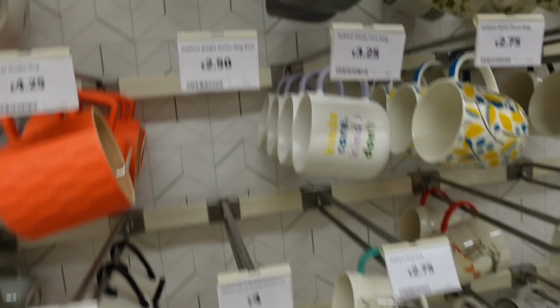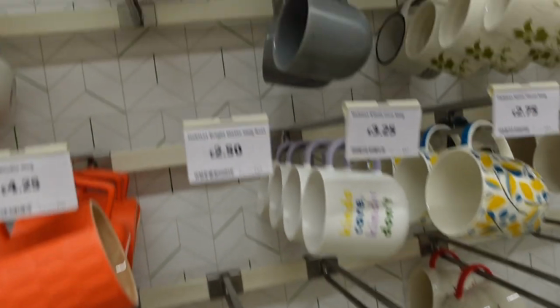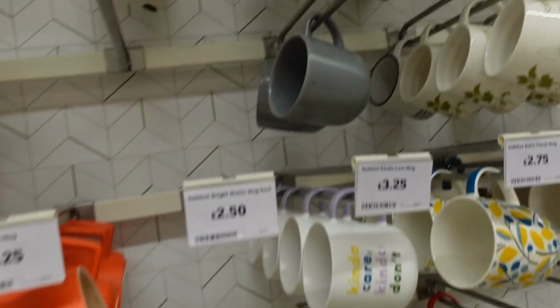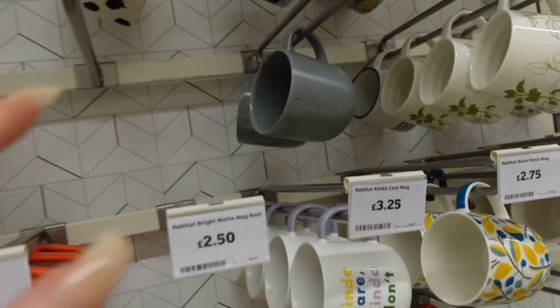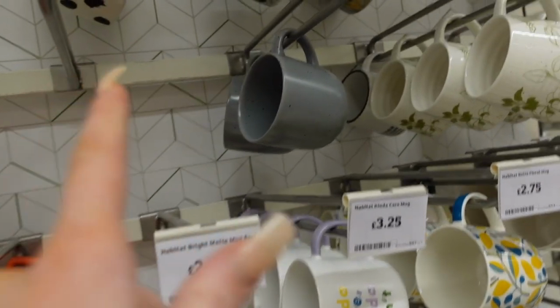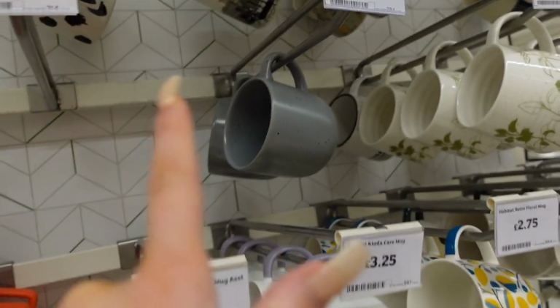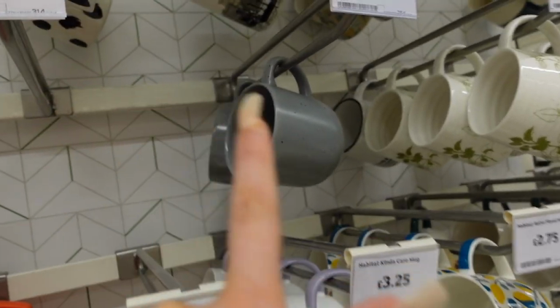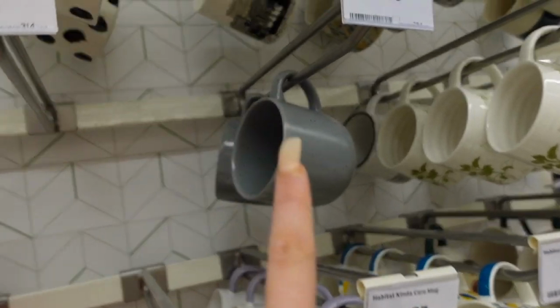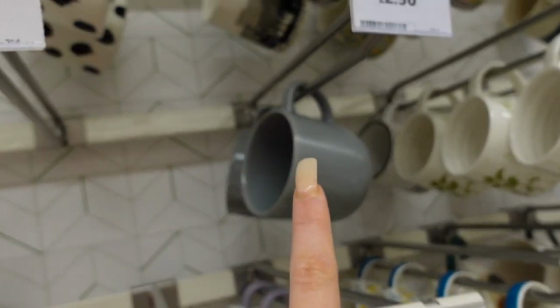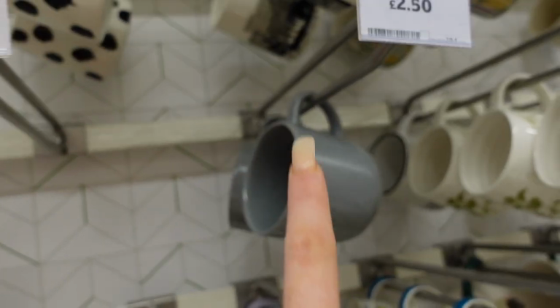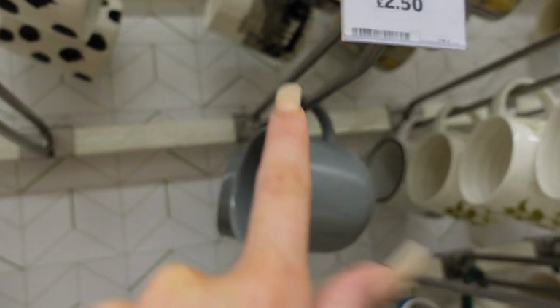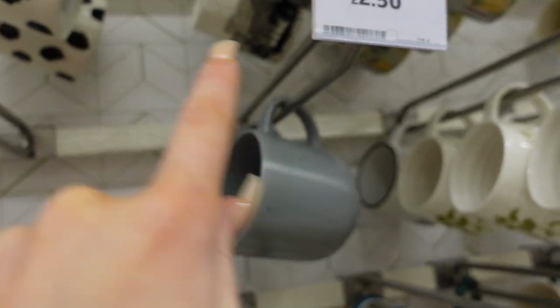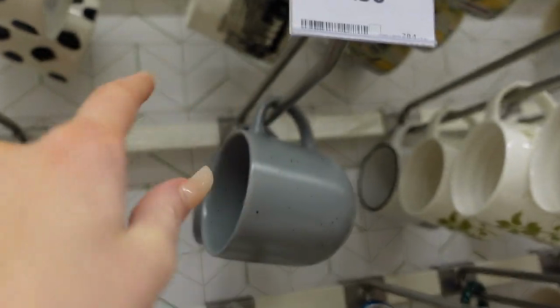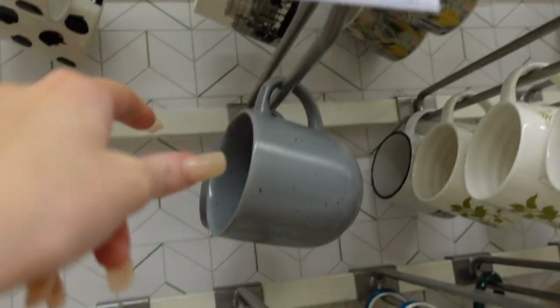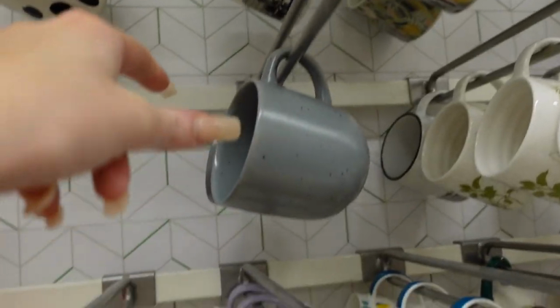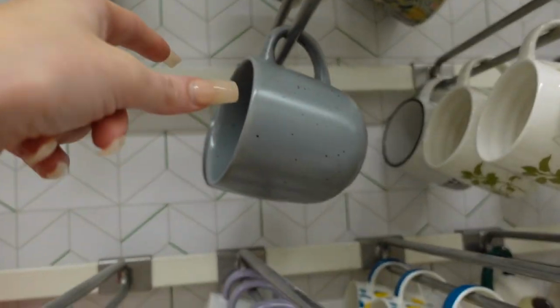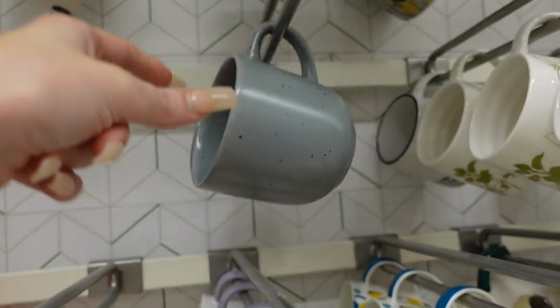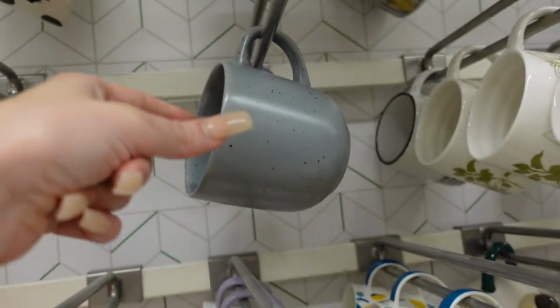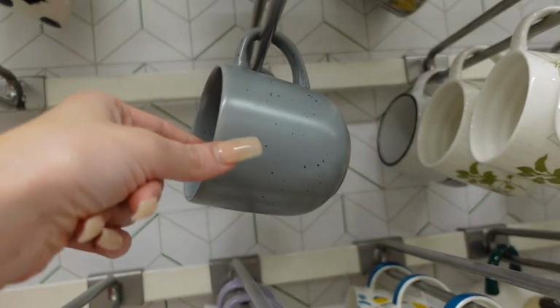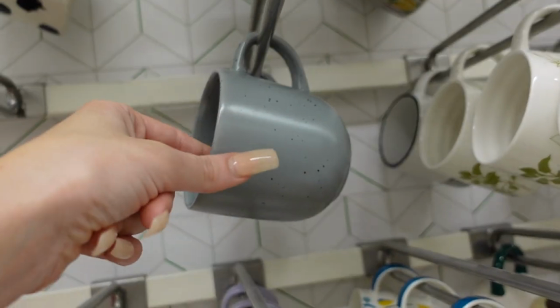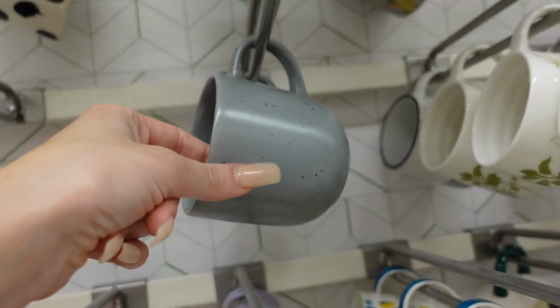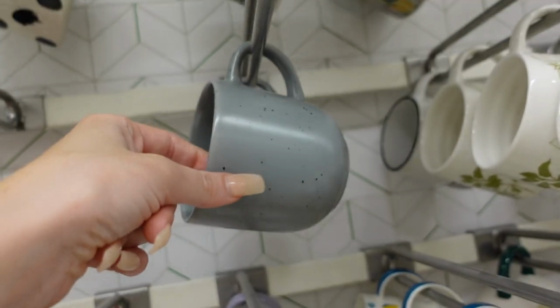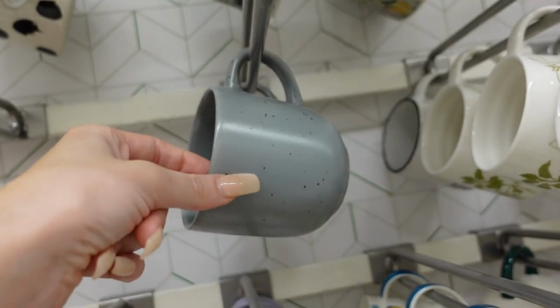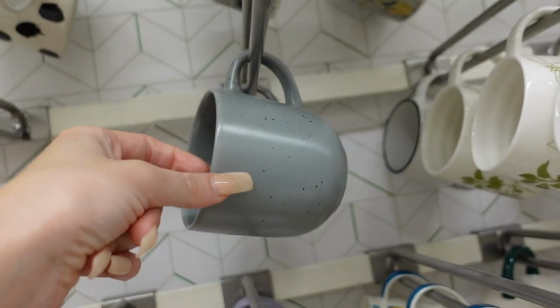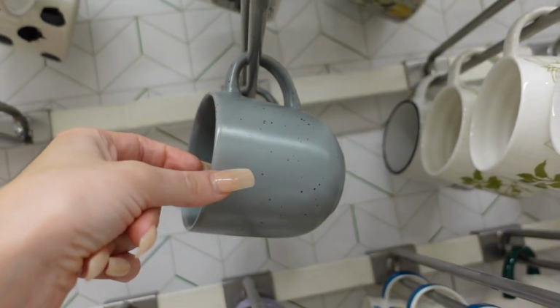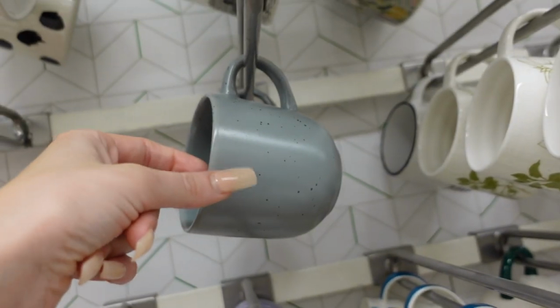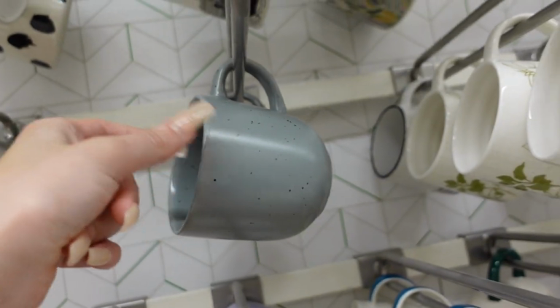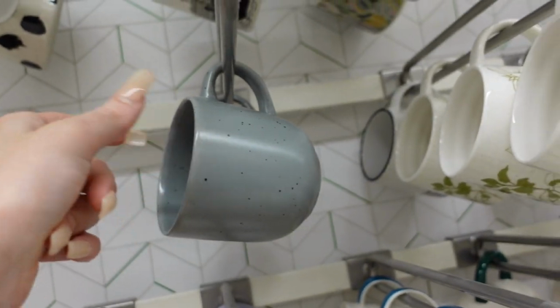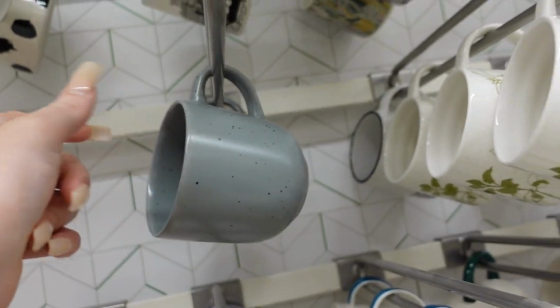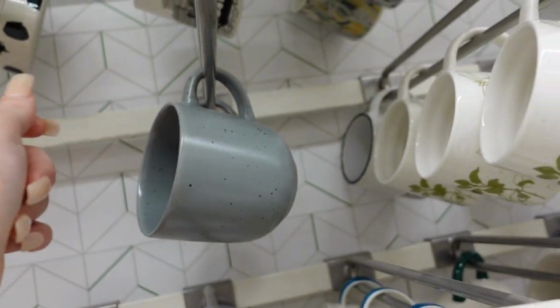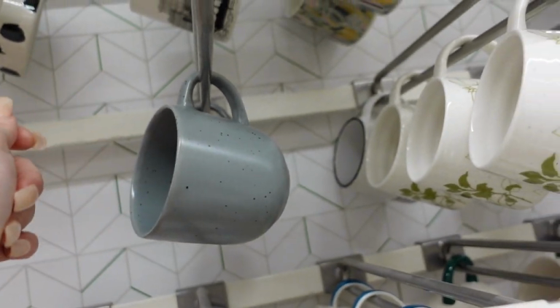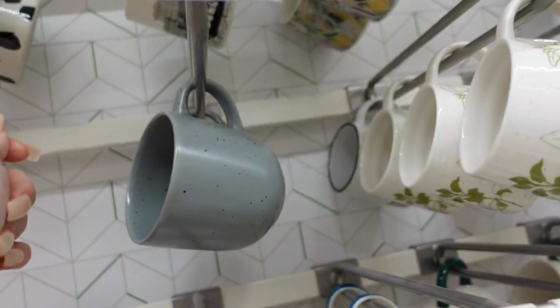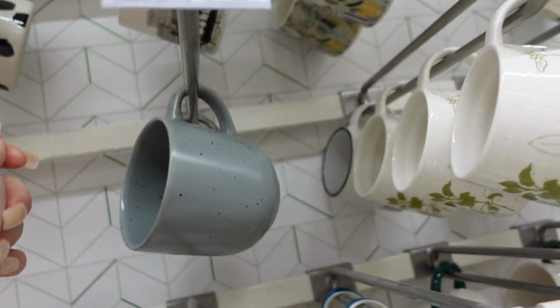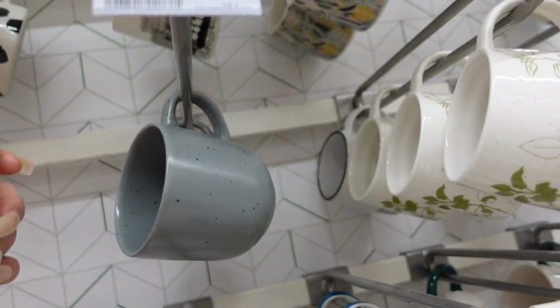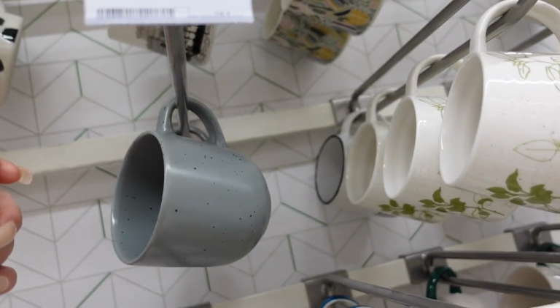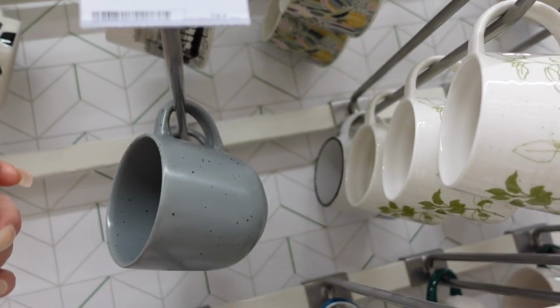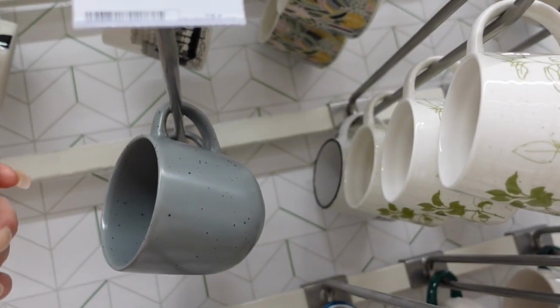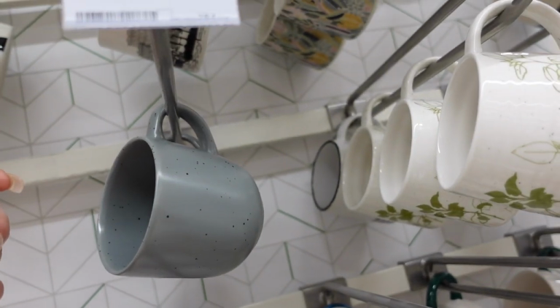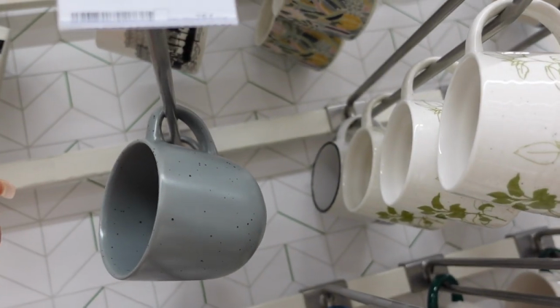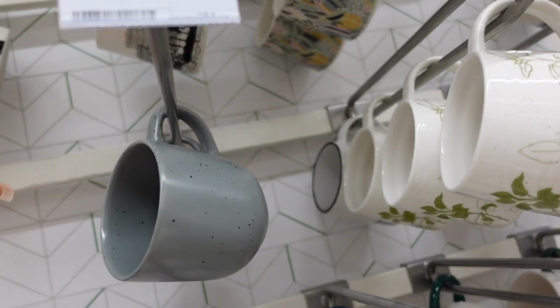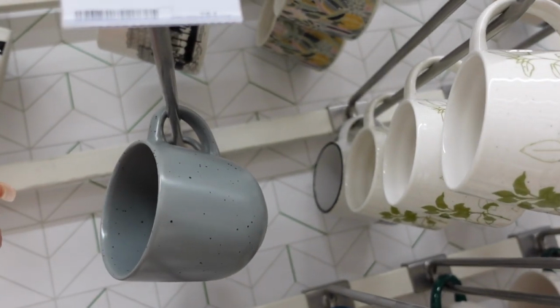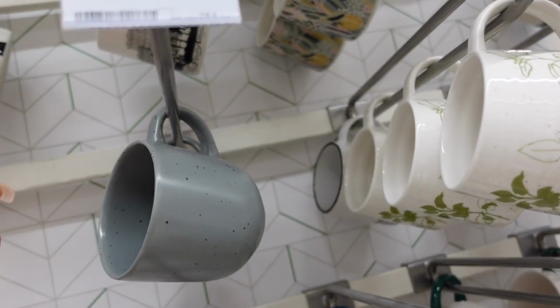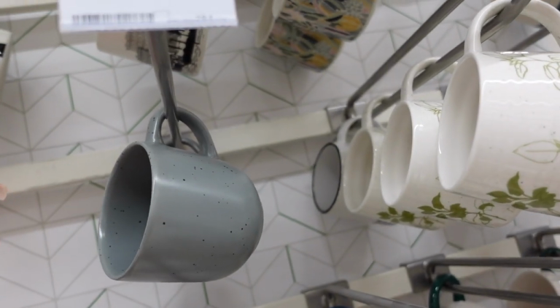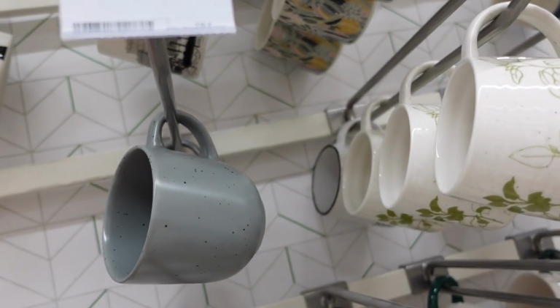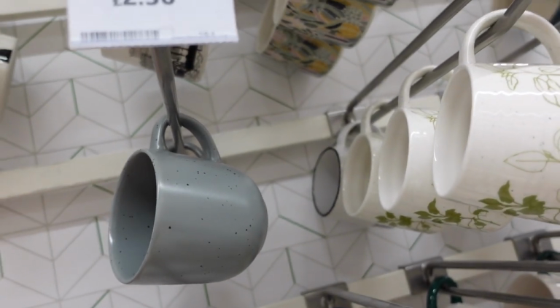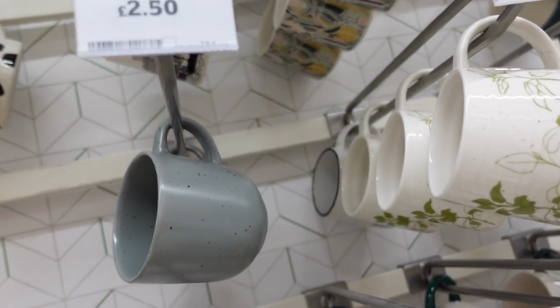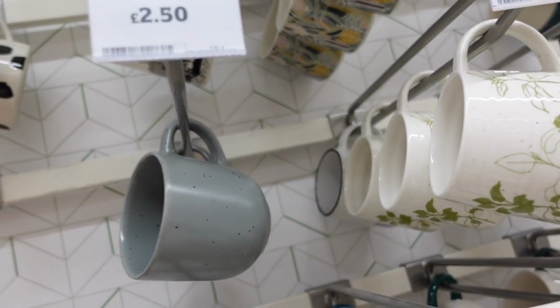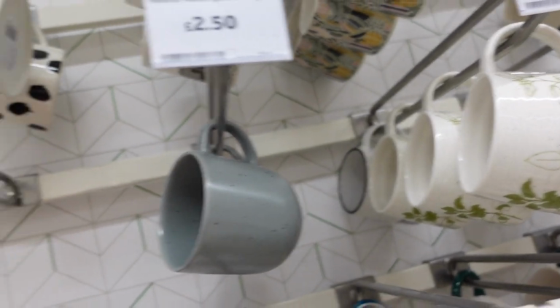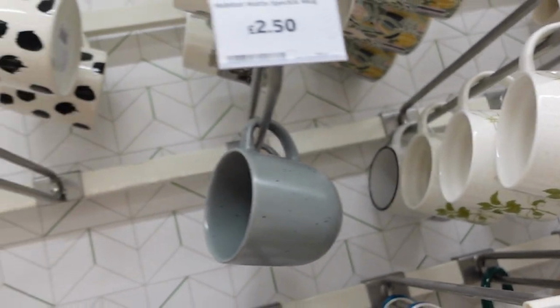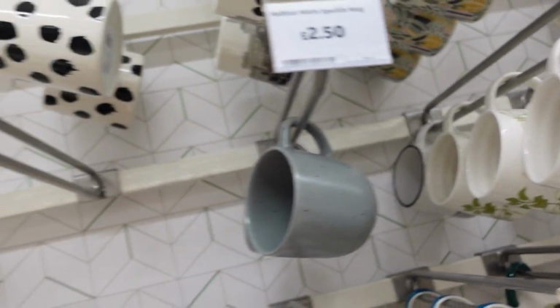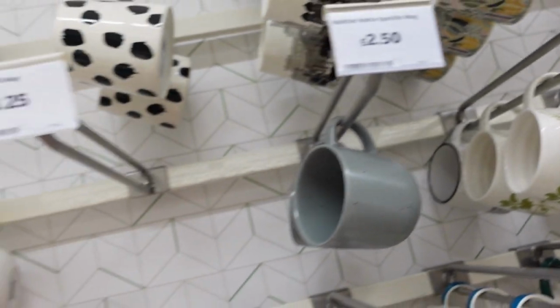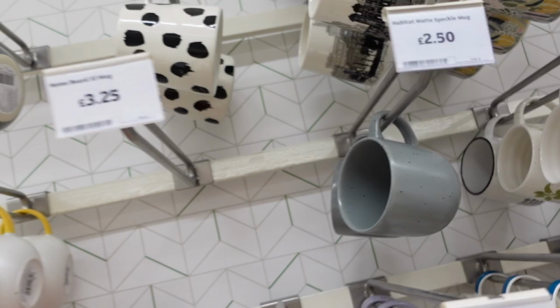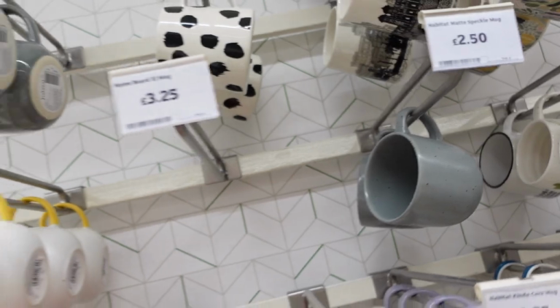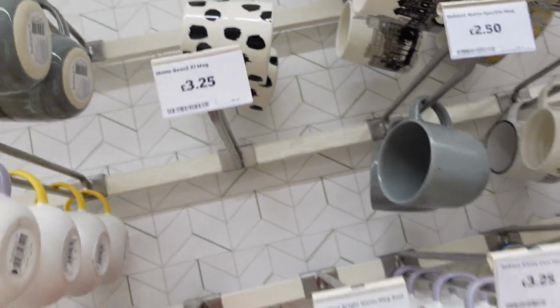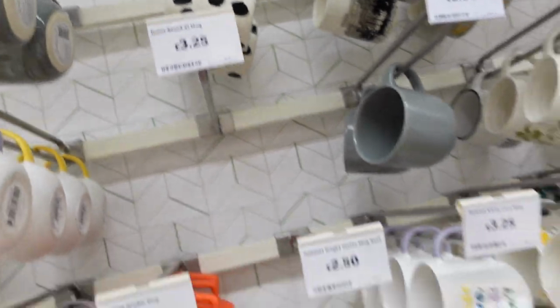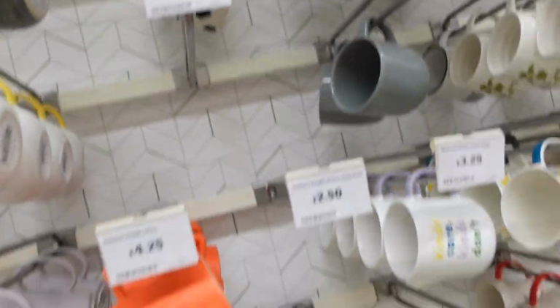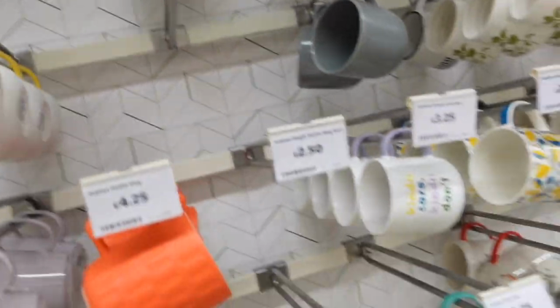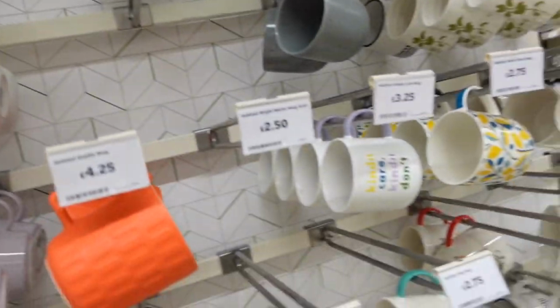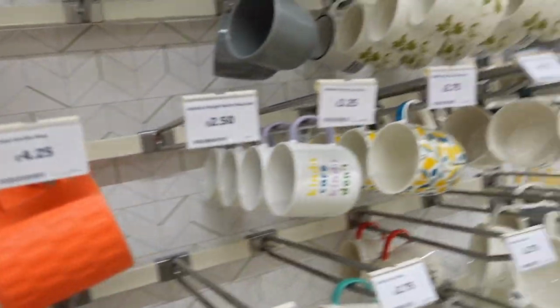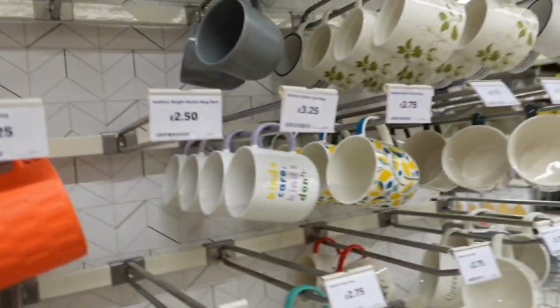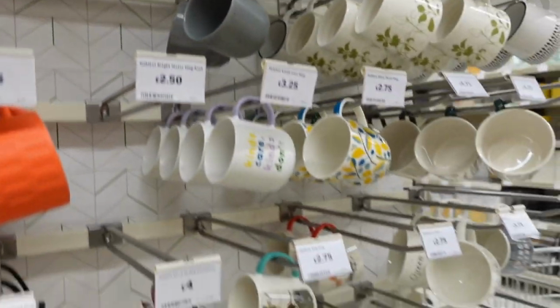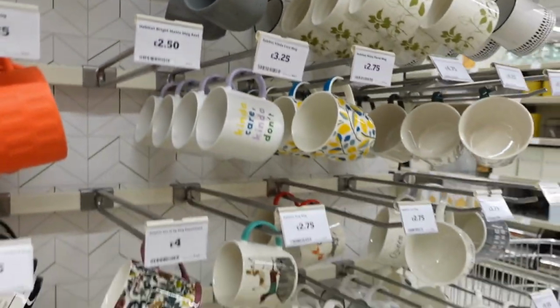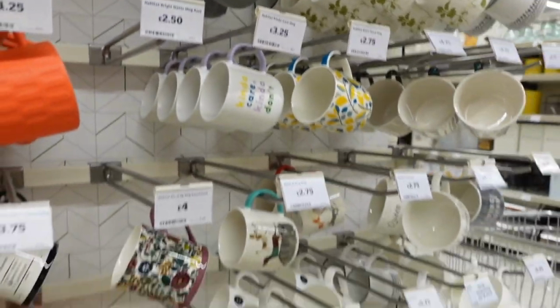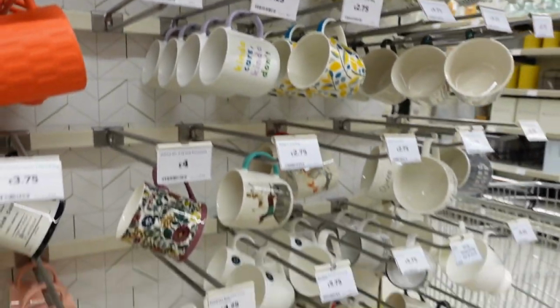I mean this grey one is rather nice - little speckled grey. I'm not into that. She's not into it, okay? That's fine.